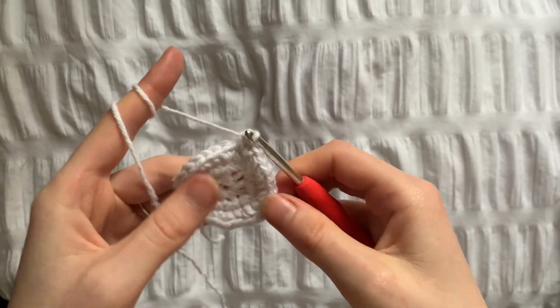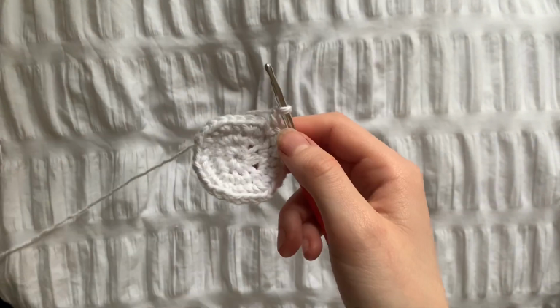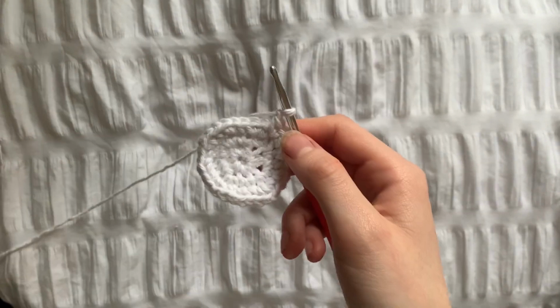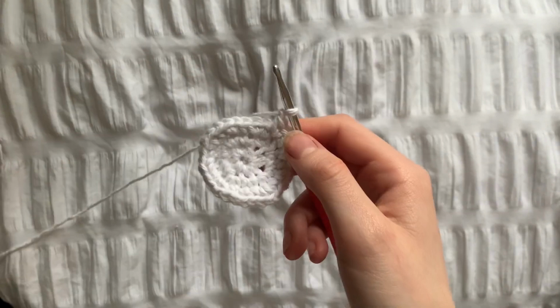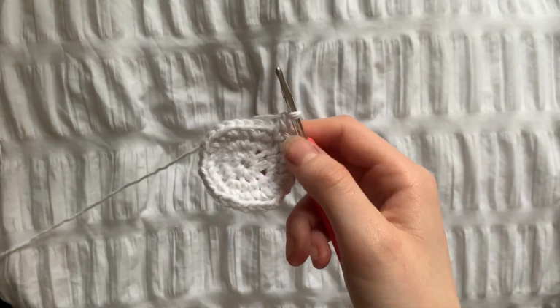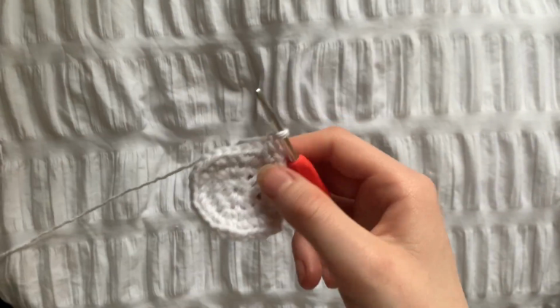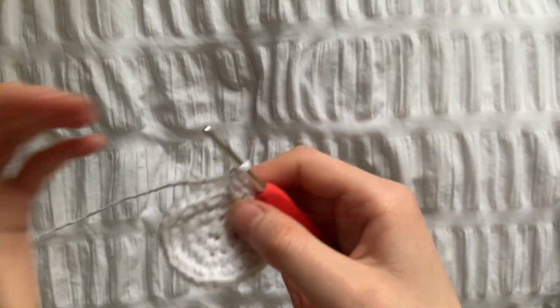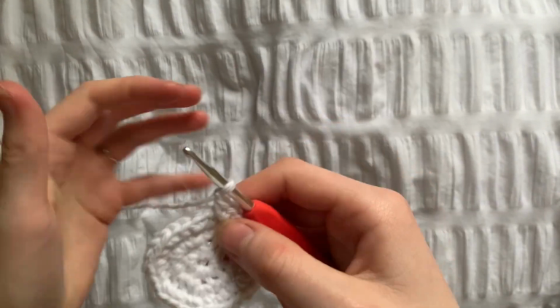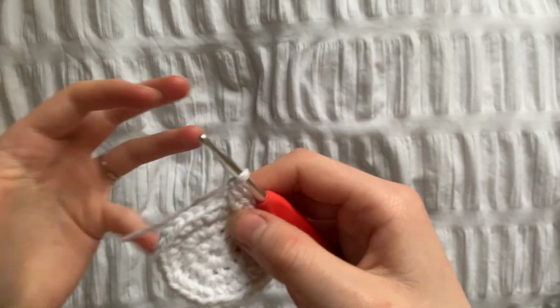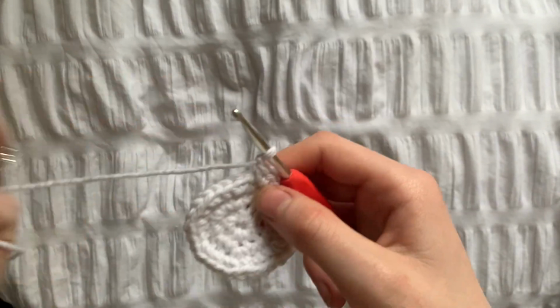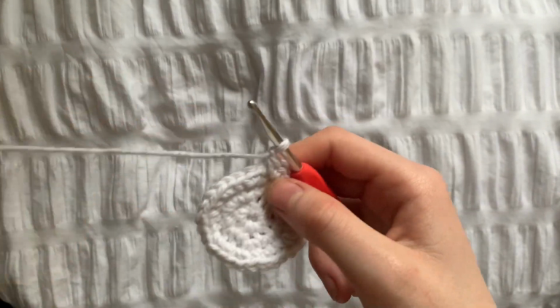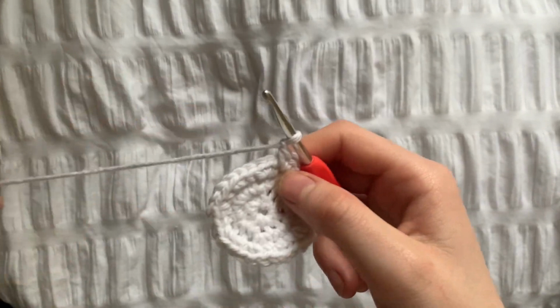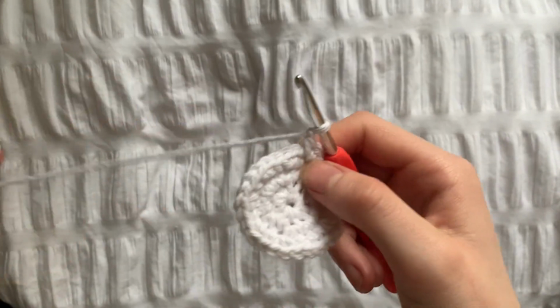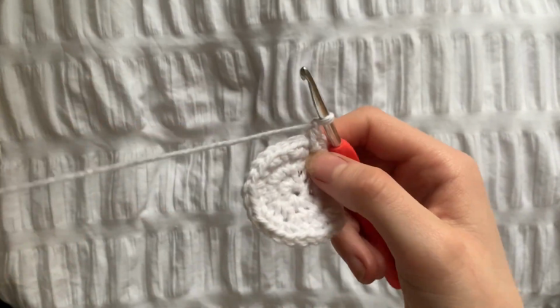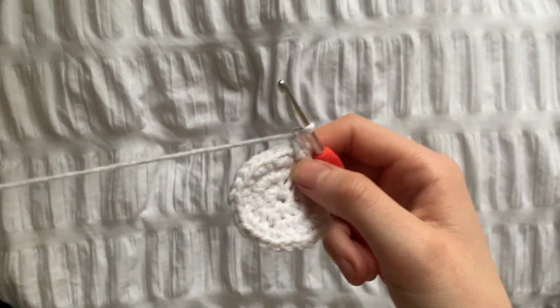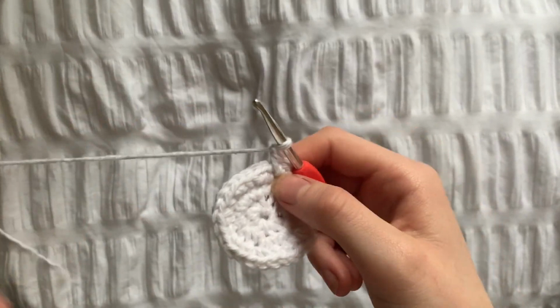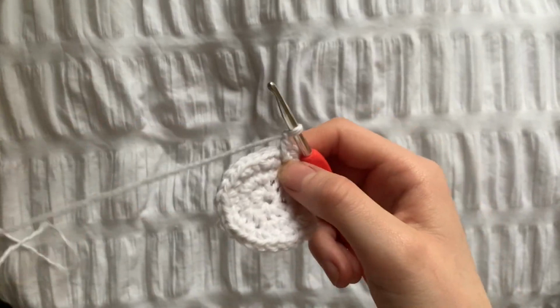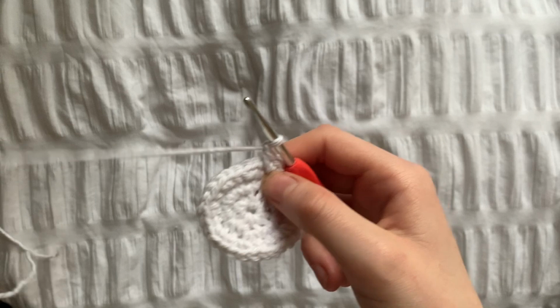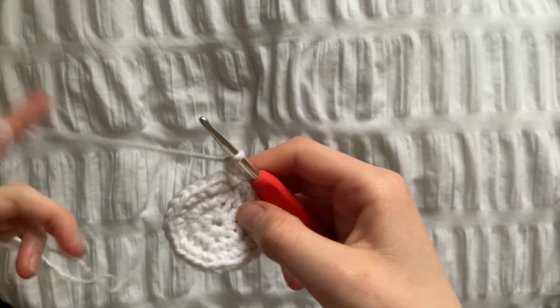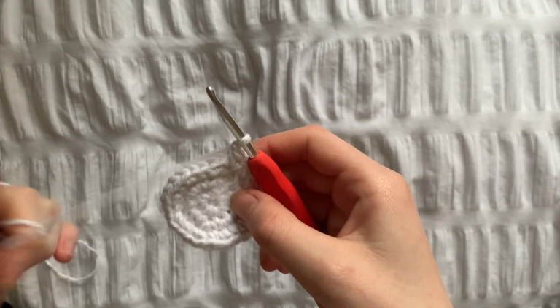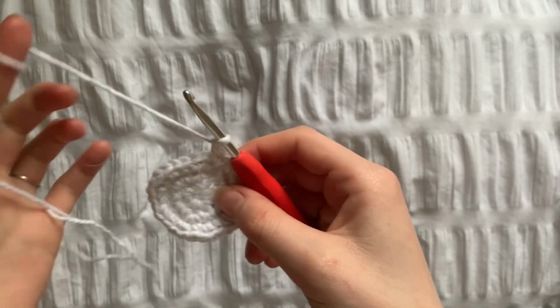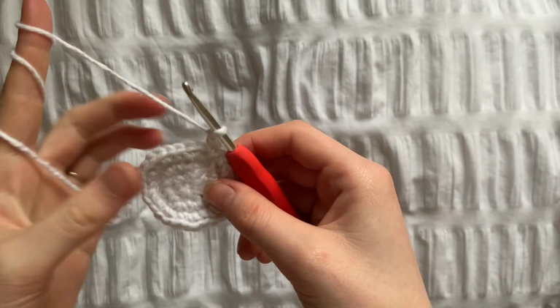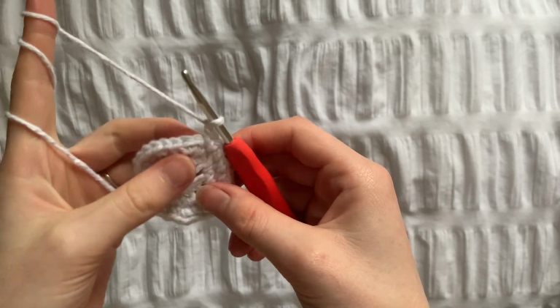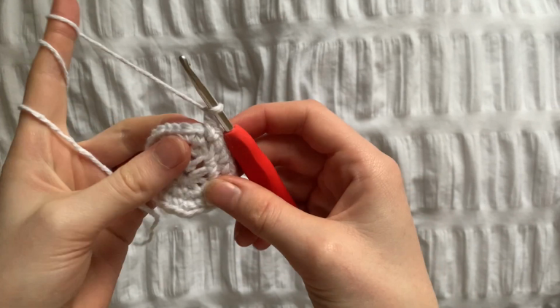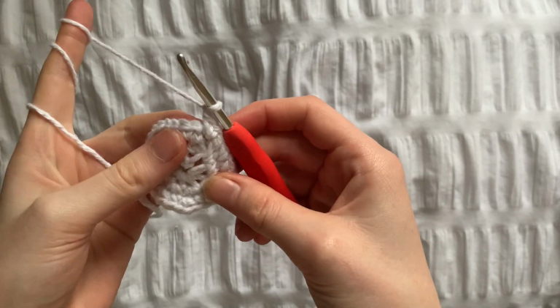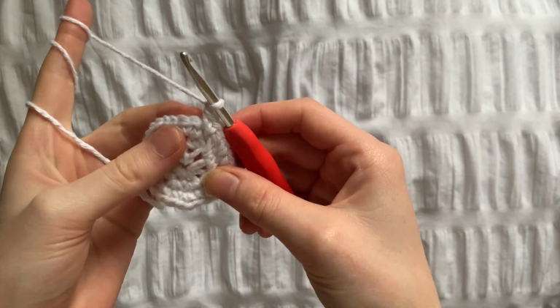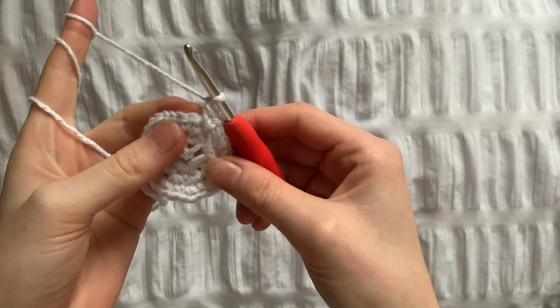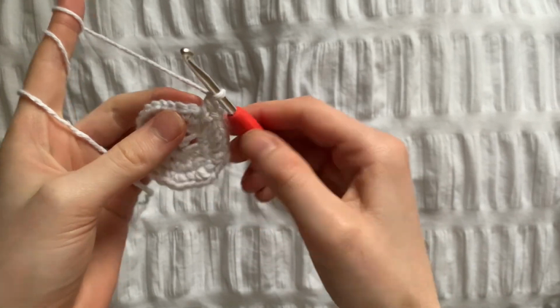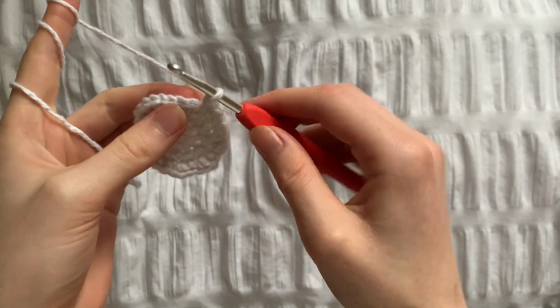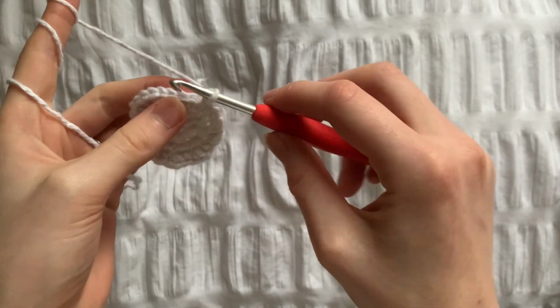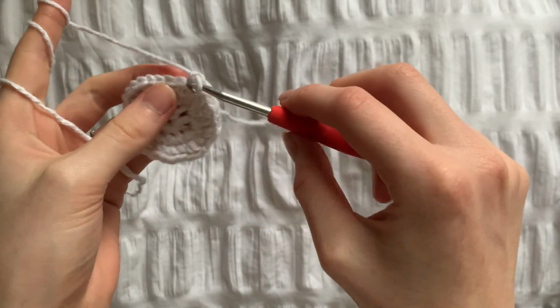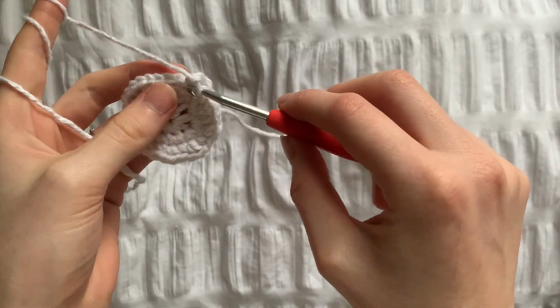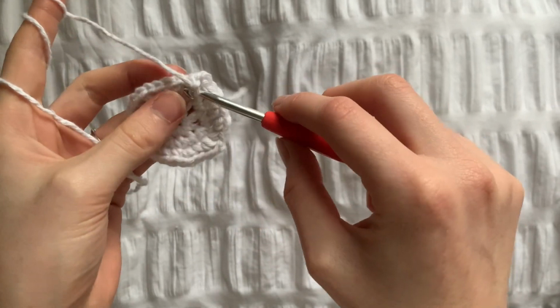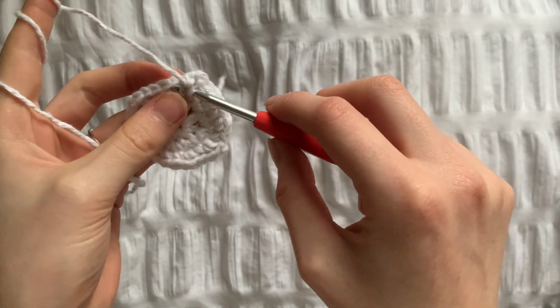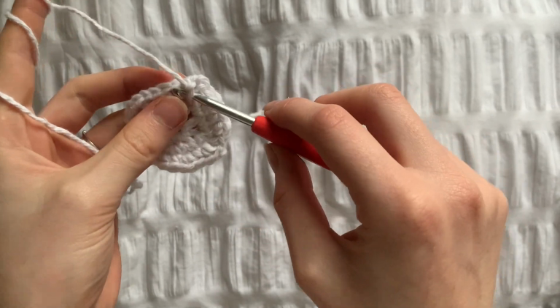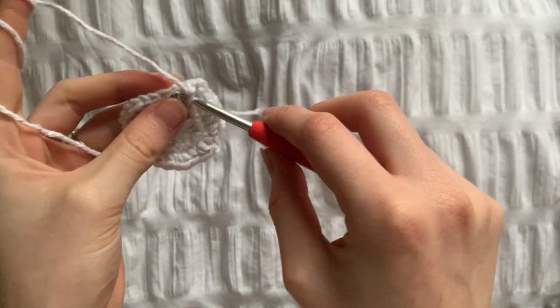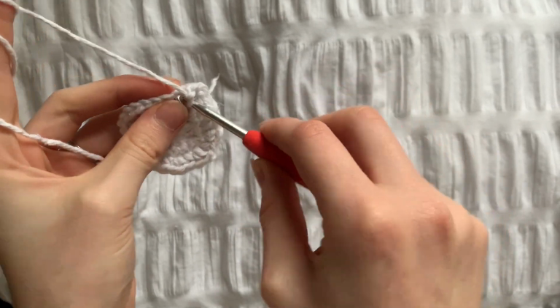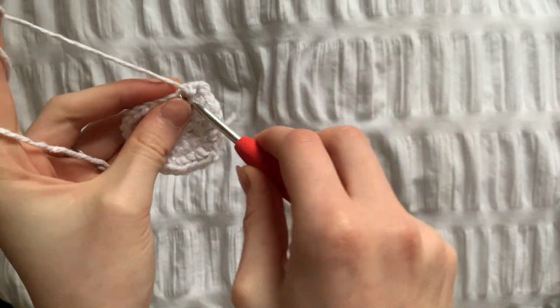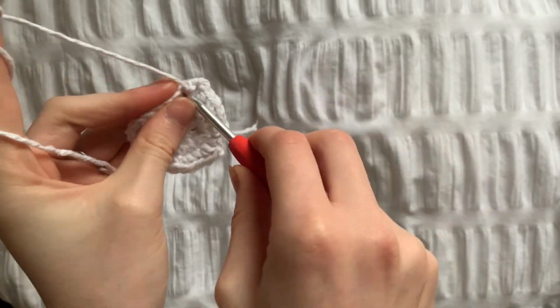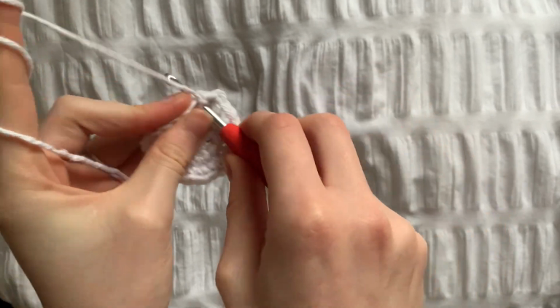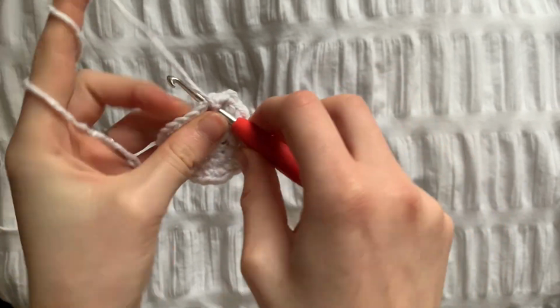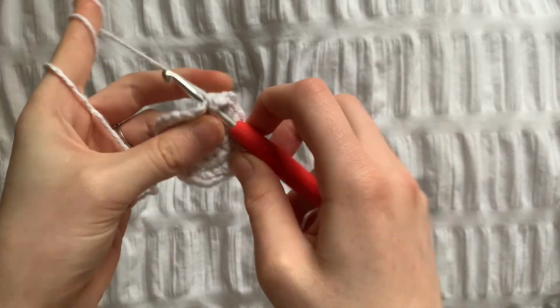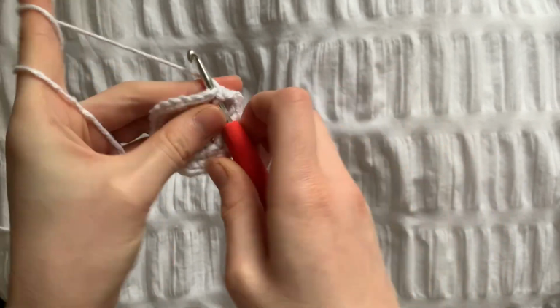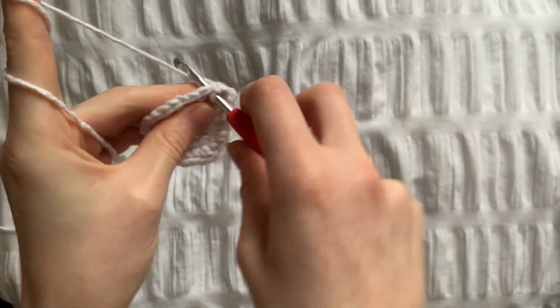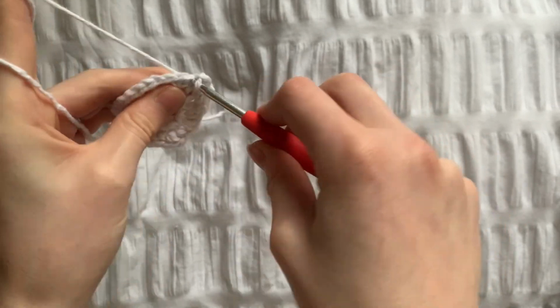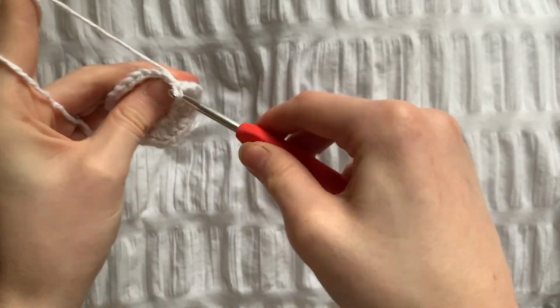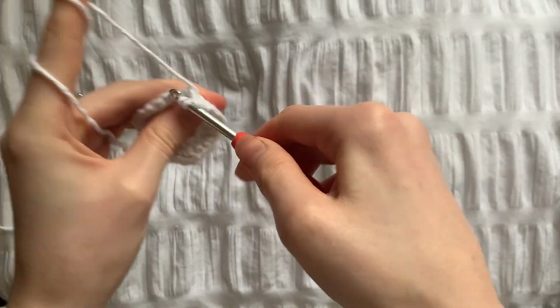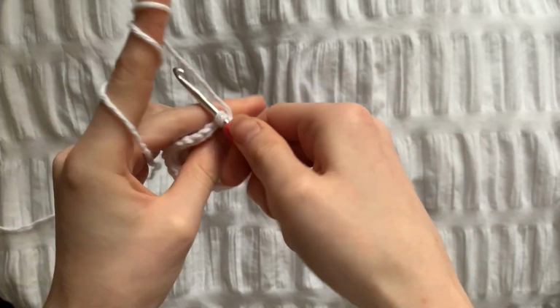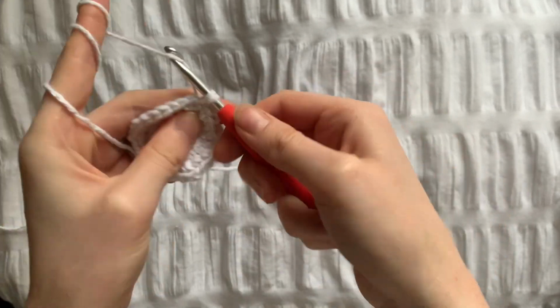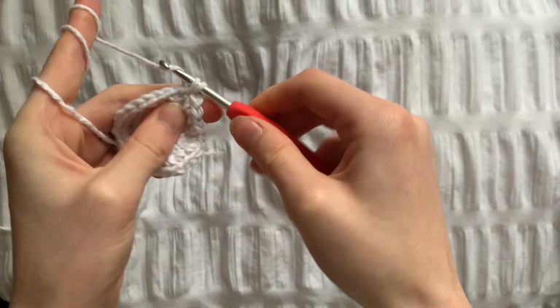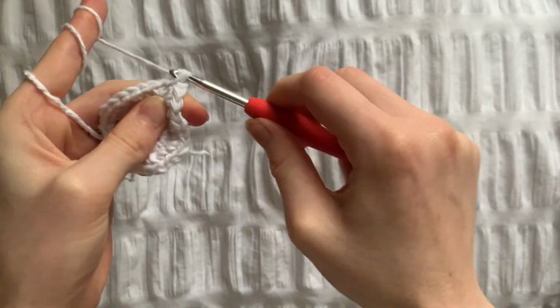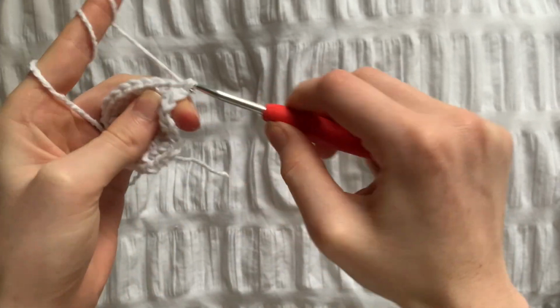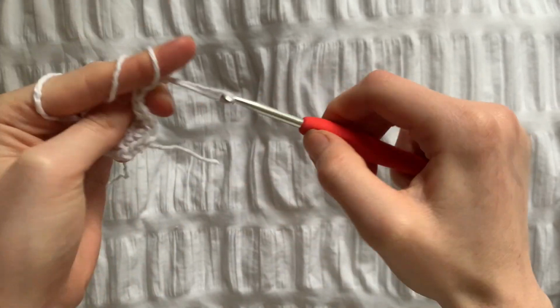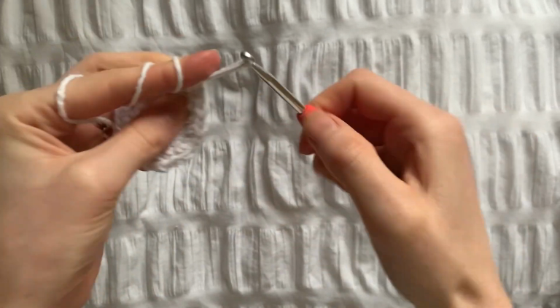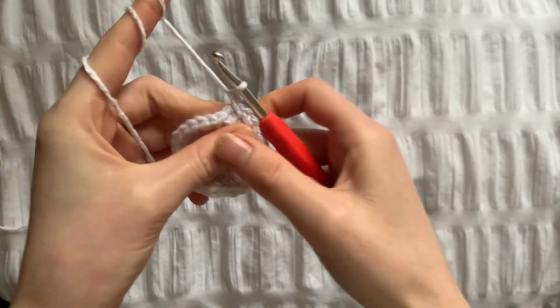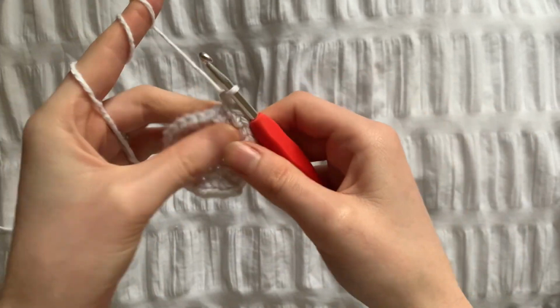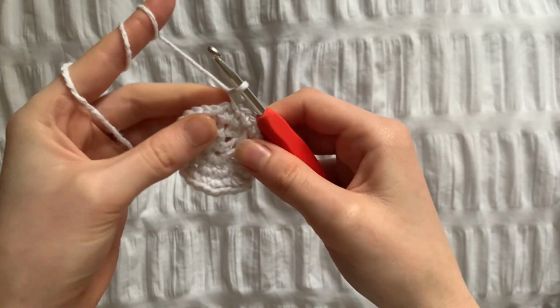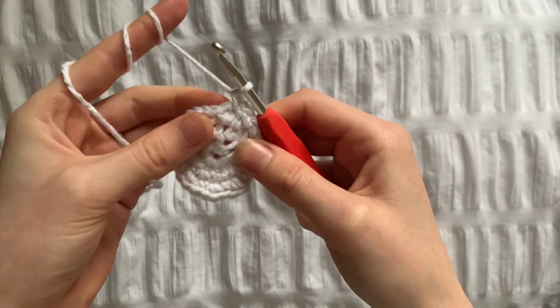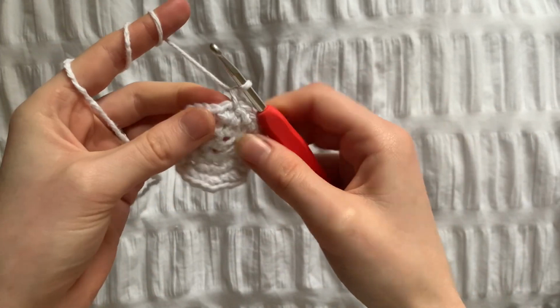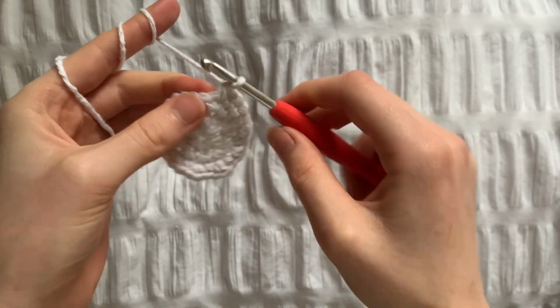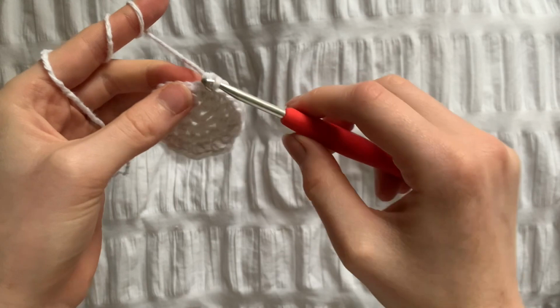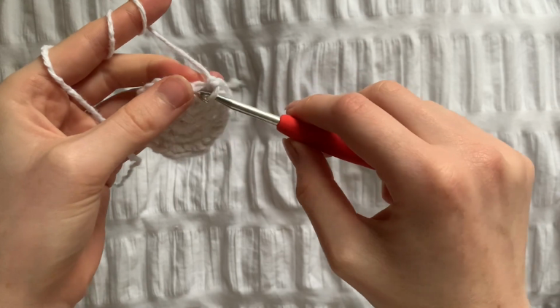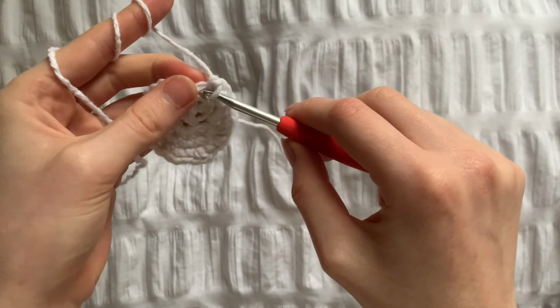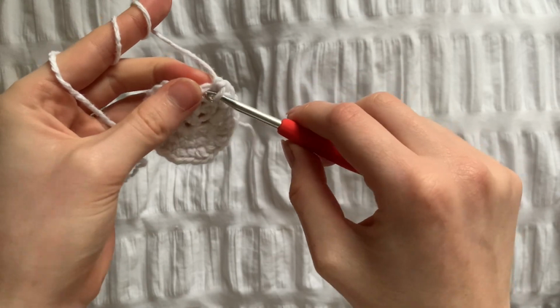This is how it should look at the end of row 4. For row 5 we're going to do 3 single crochets followed by 1 increase until 50 stitches.